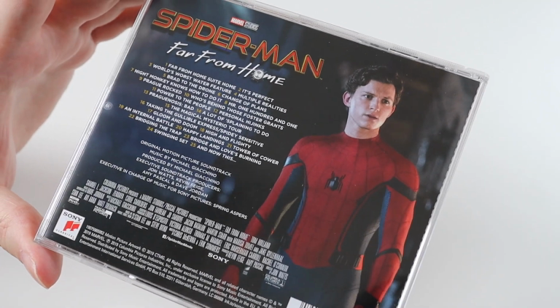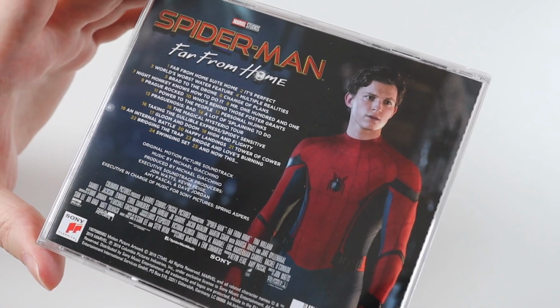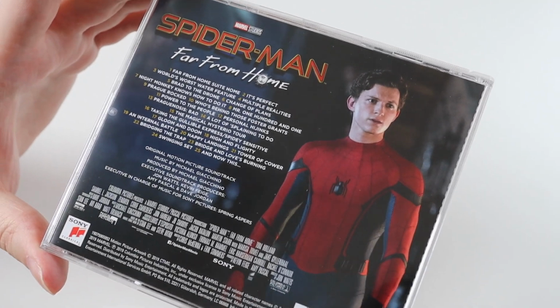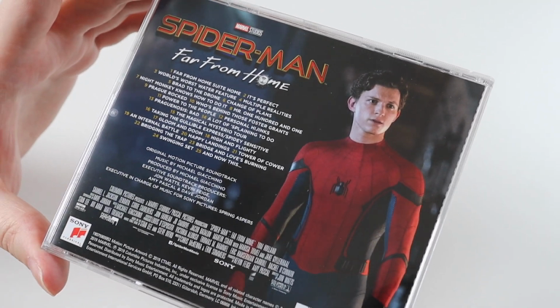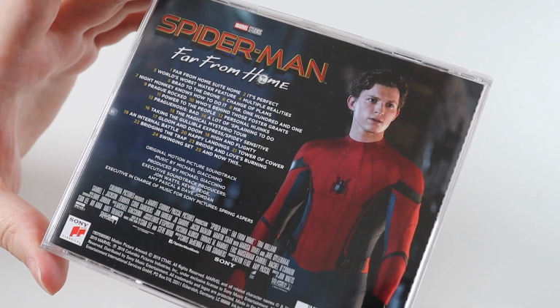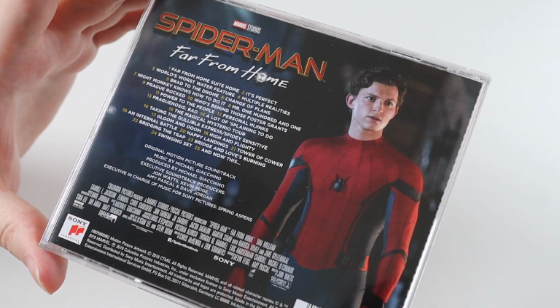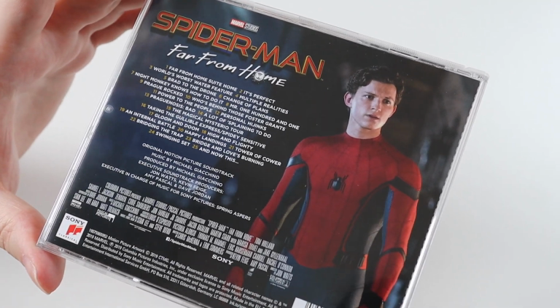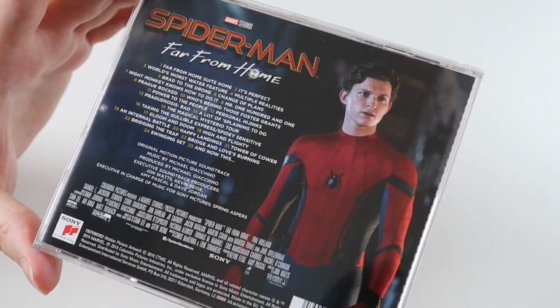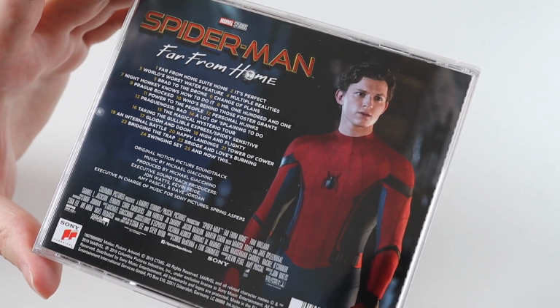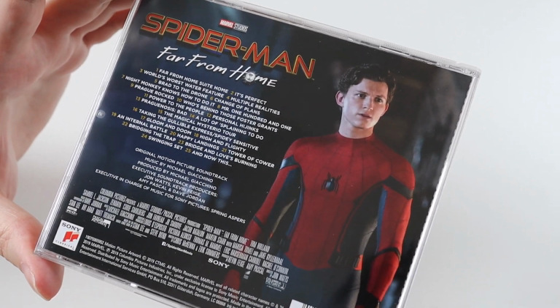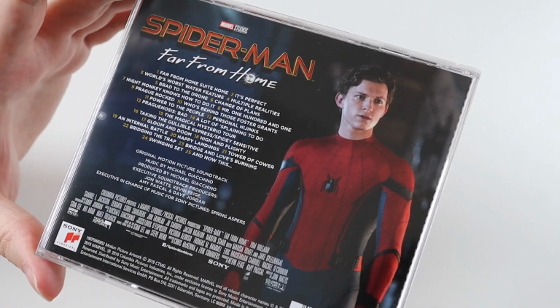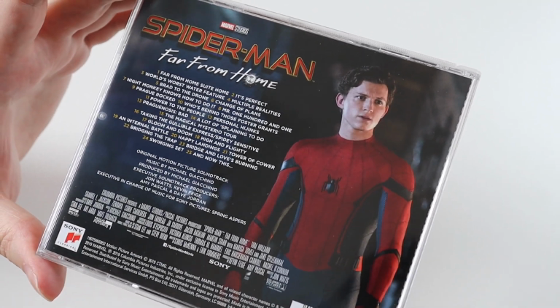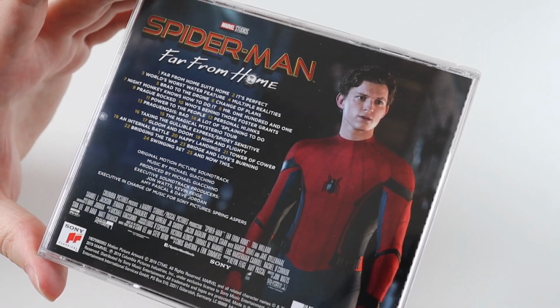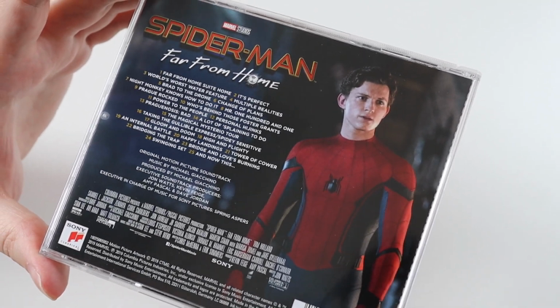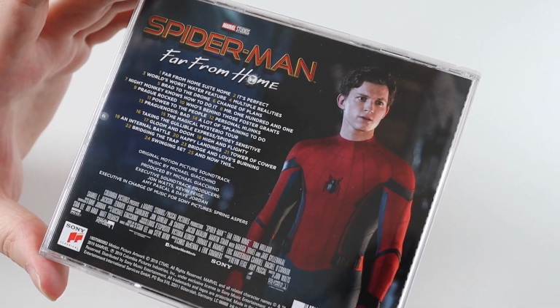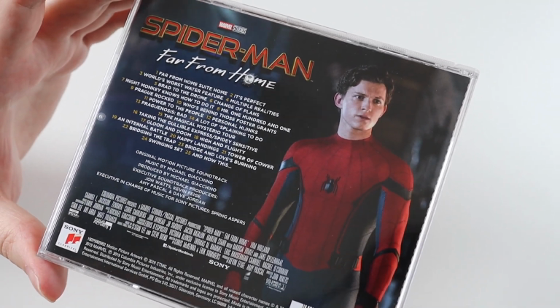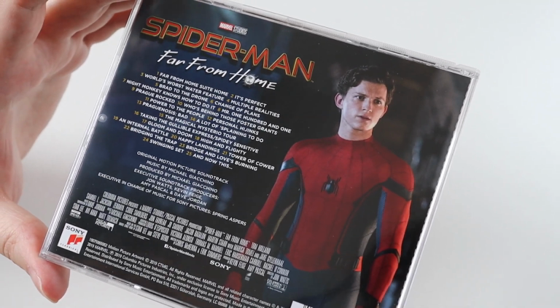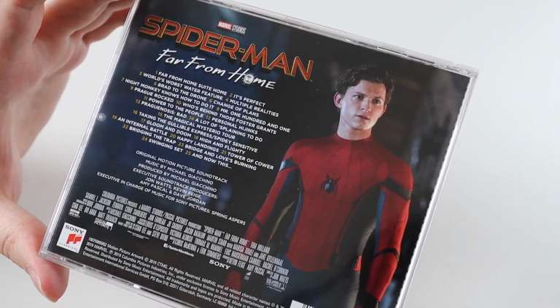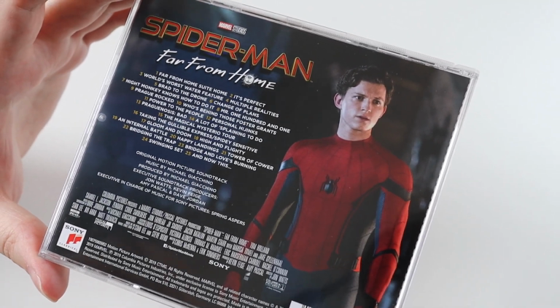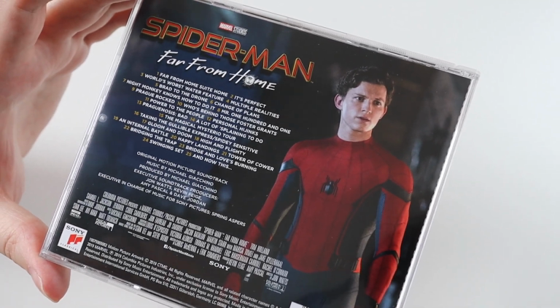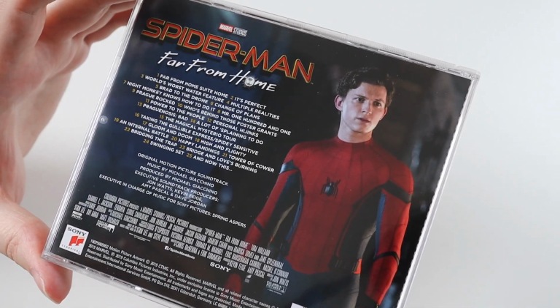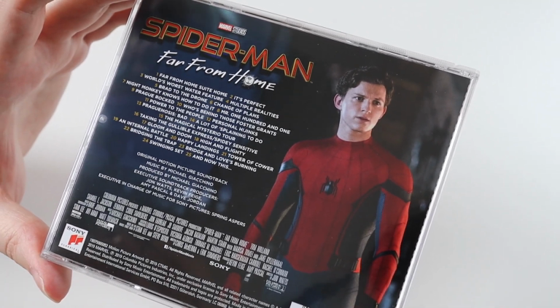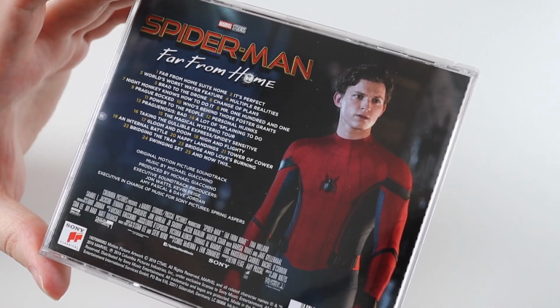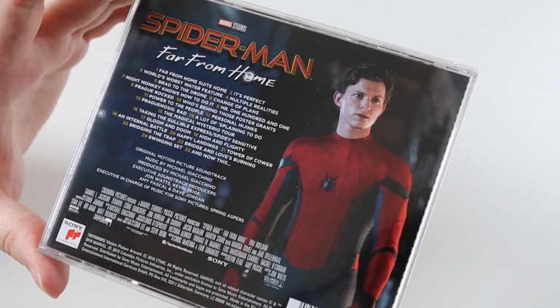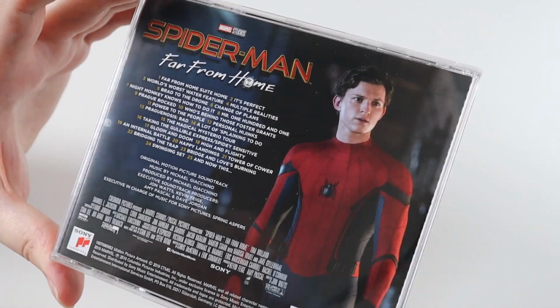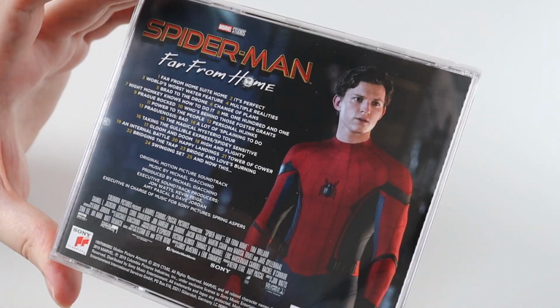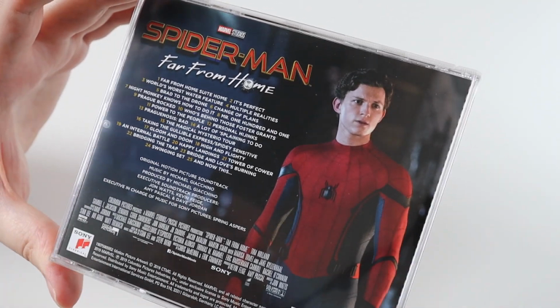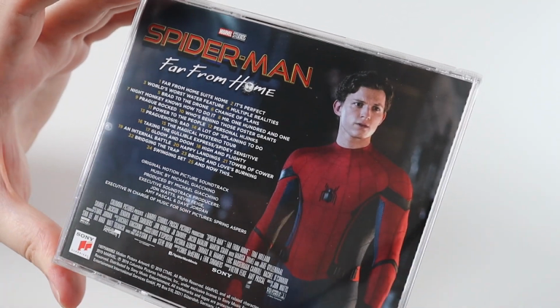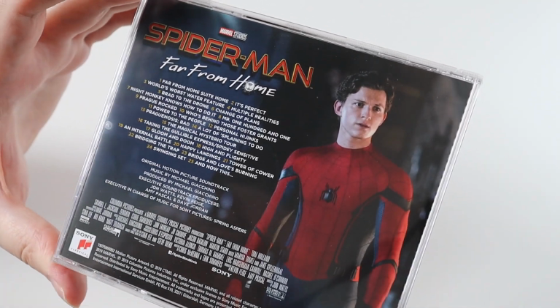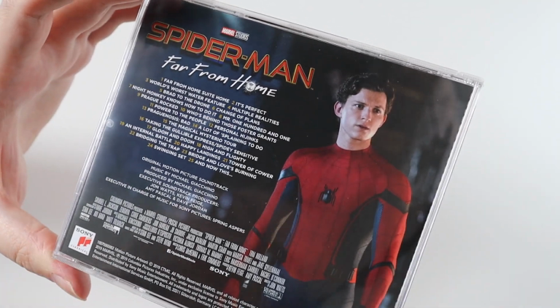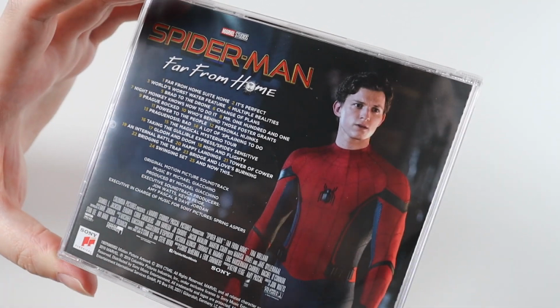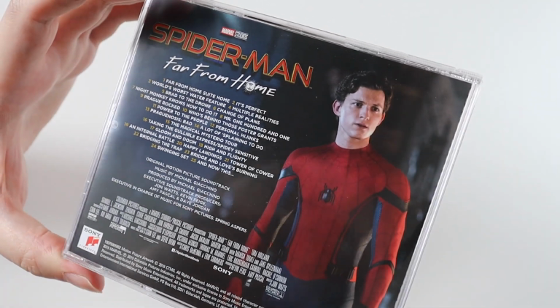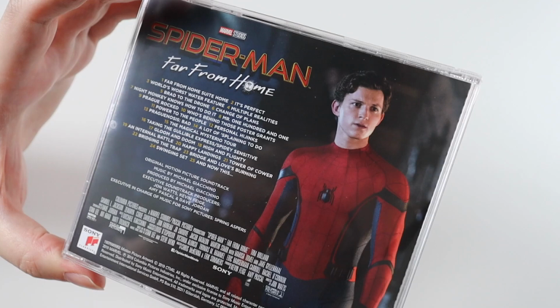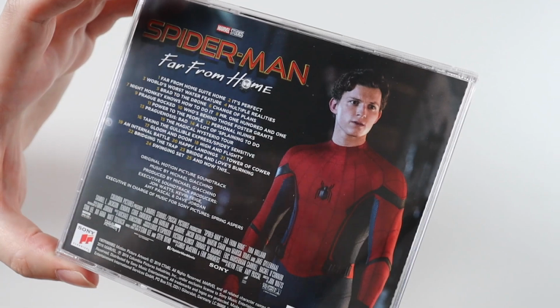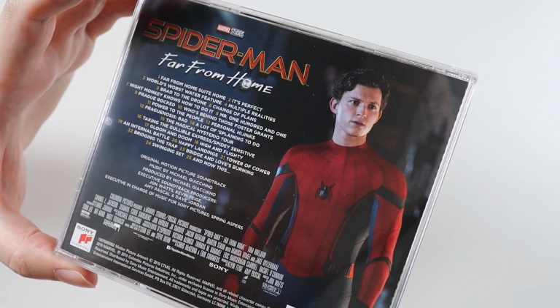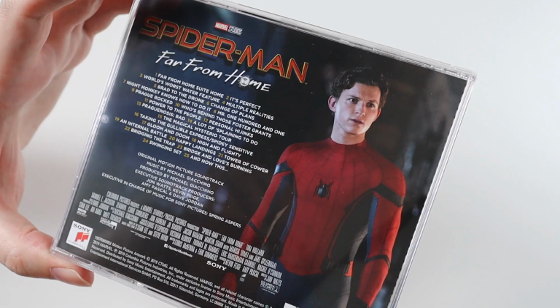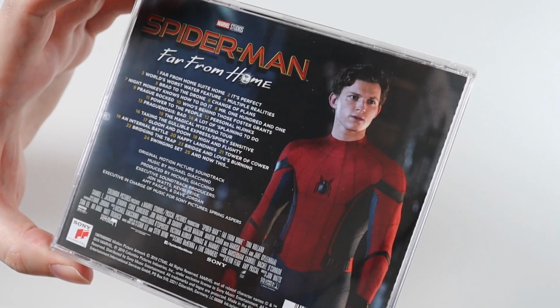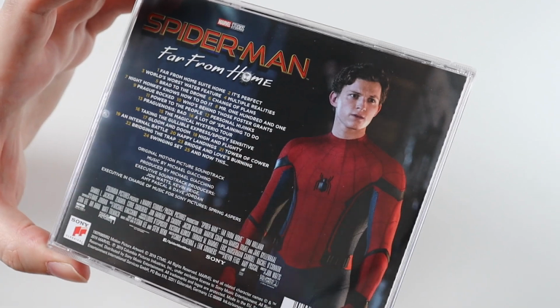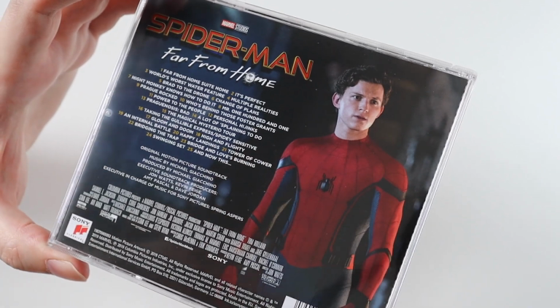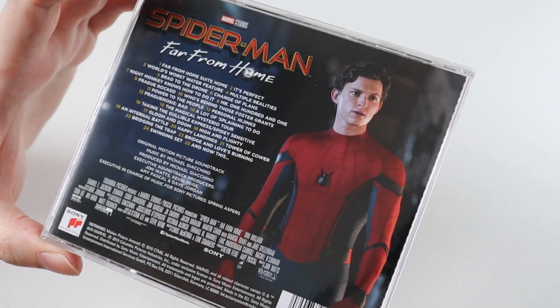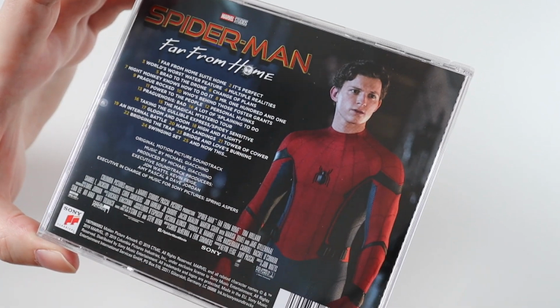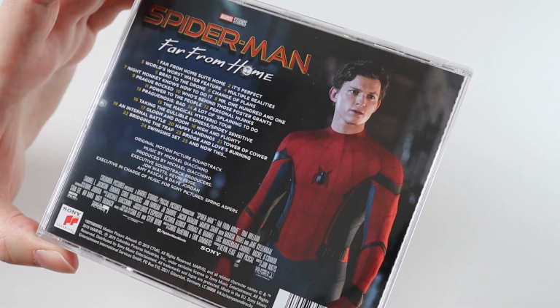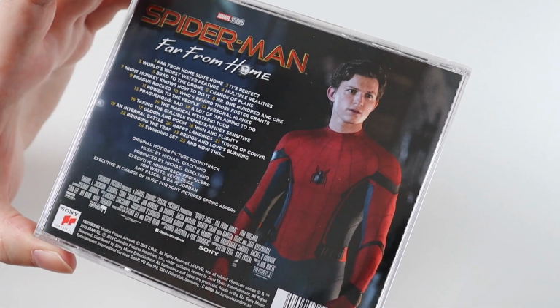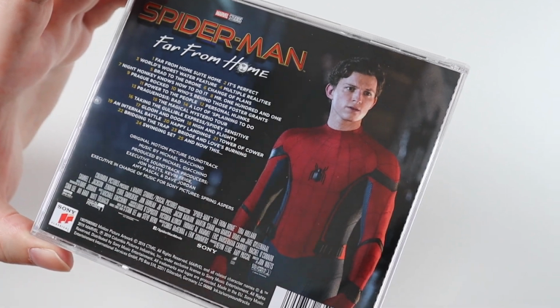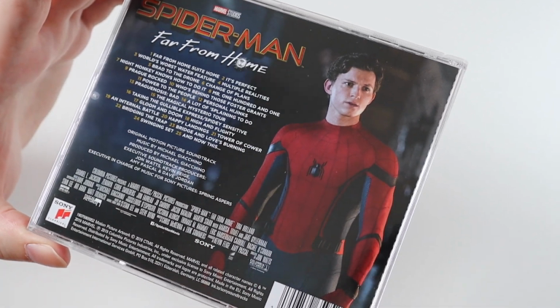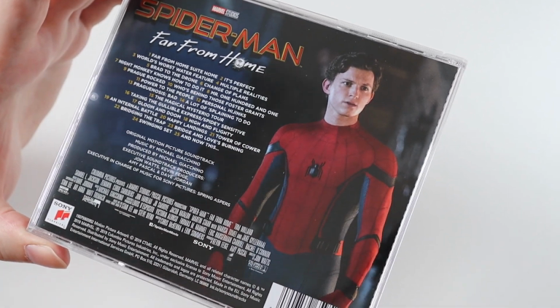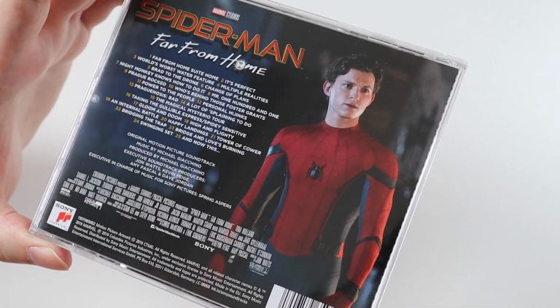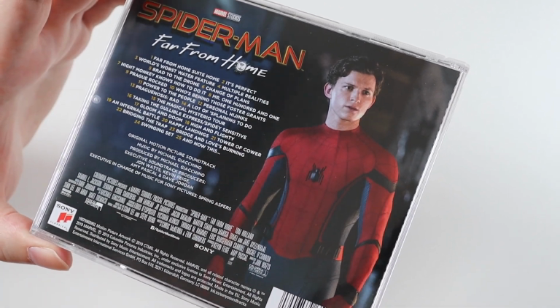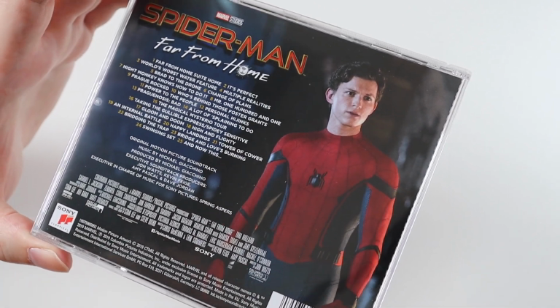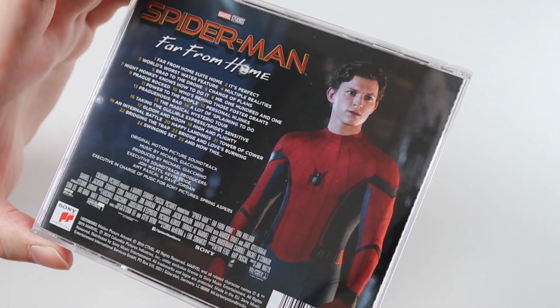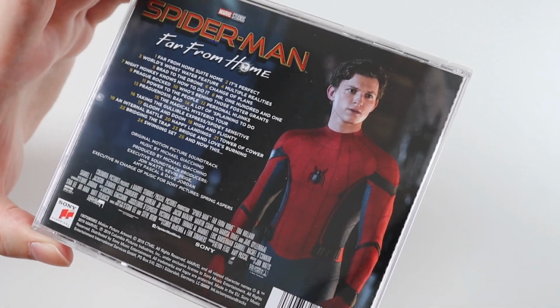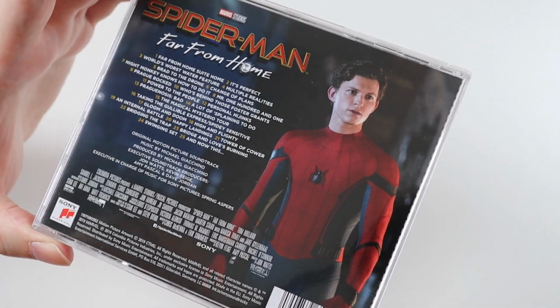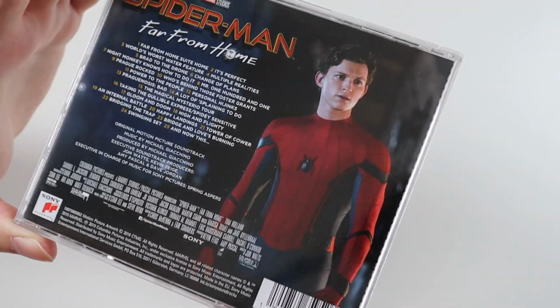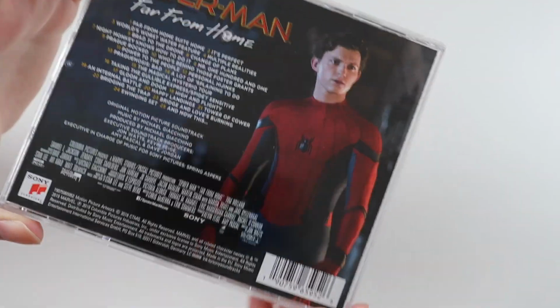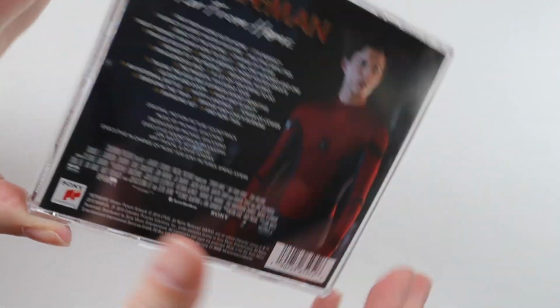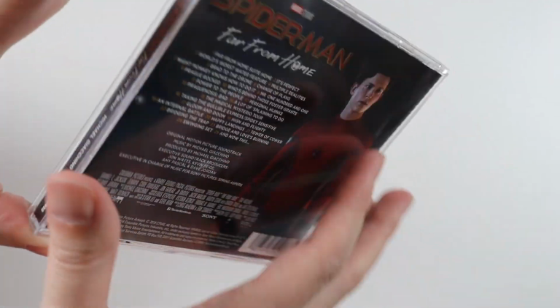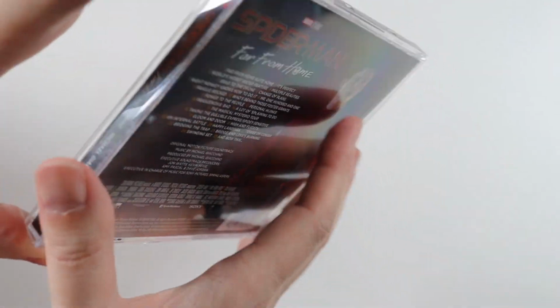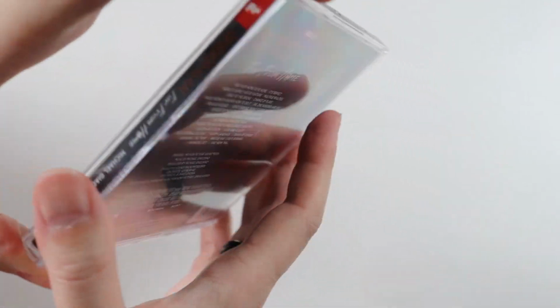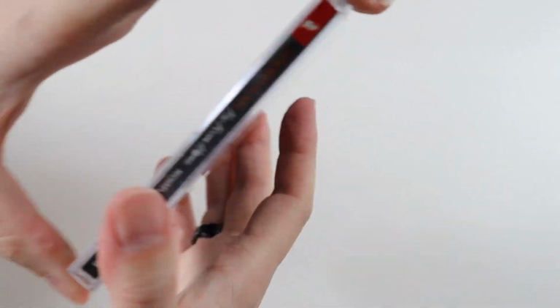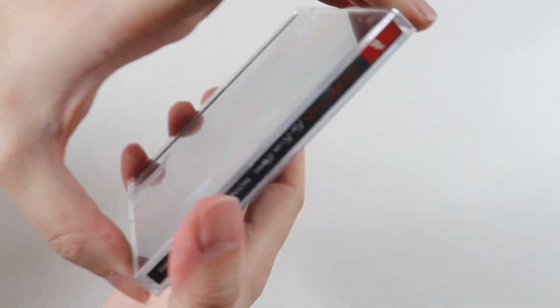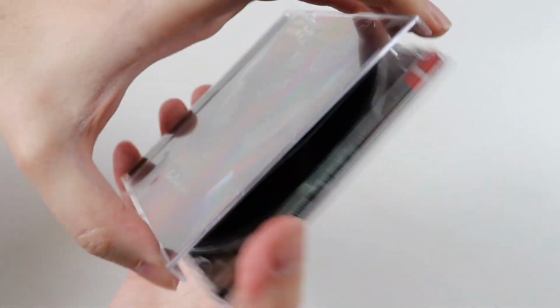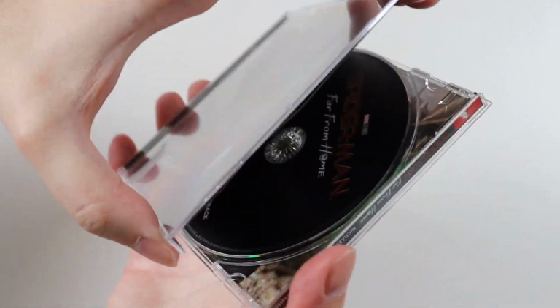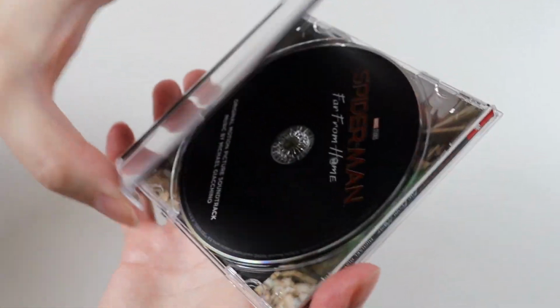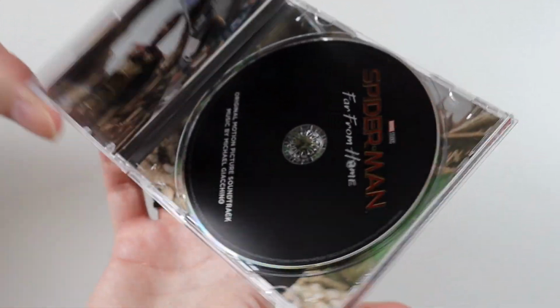I do like the Spider-Man soundtracks for both movies — they're very listenable over and over again. So let's have a look inside.